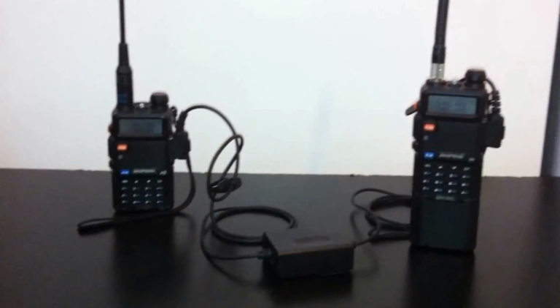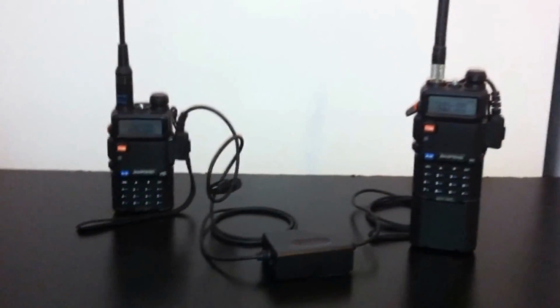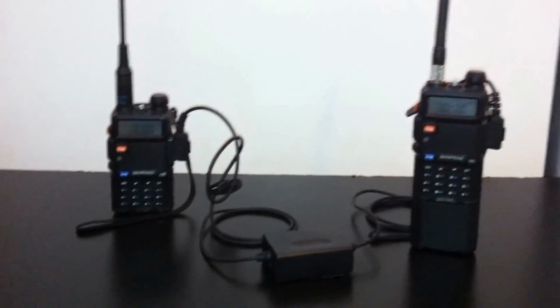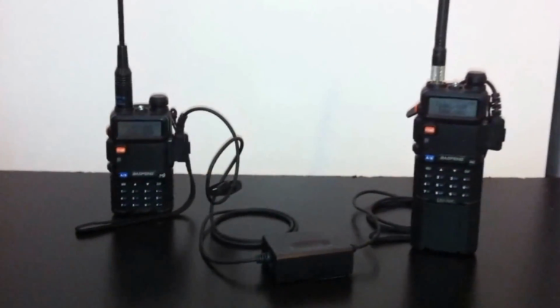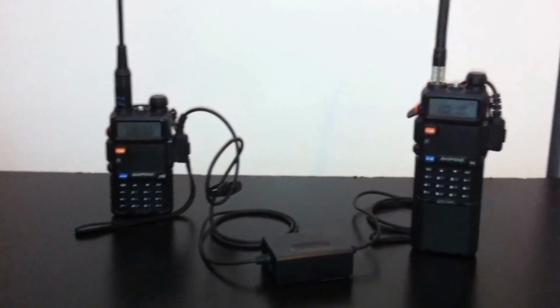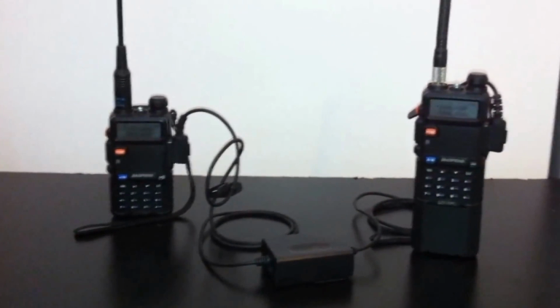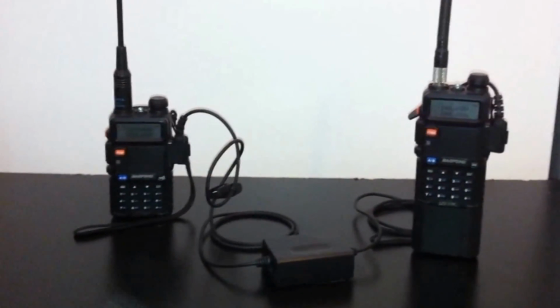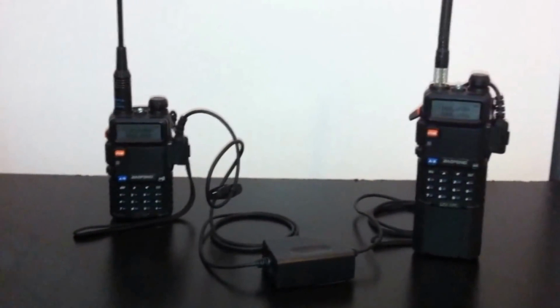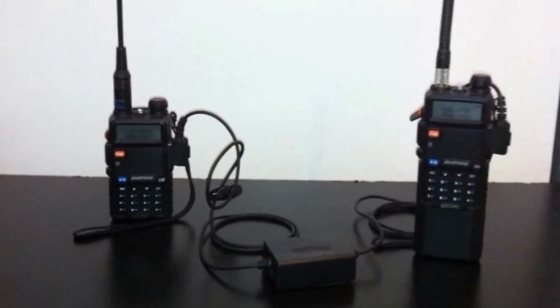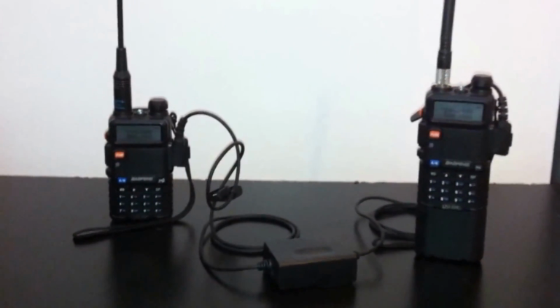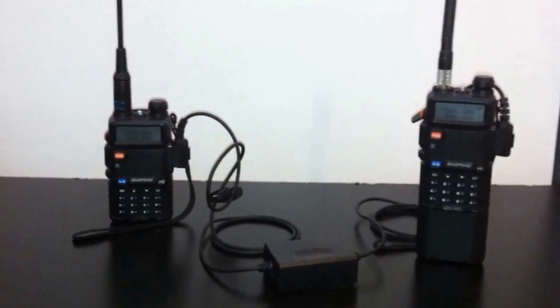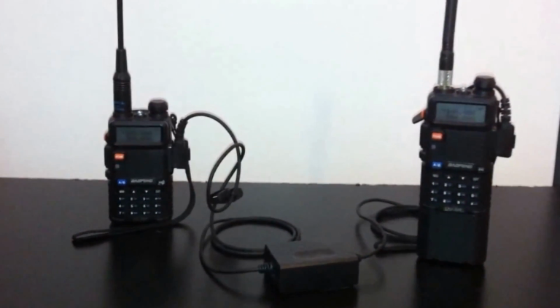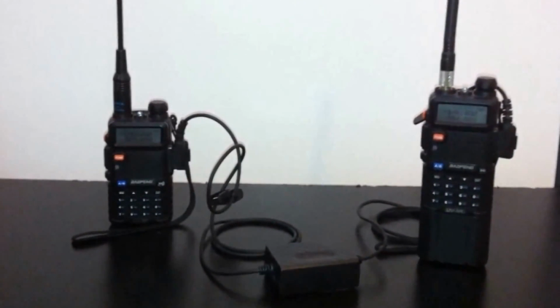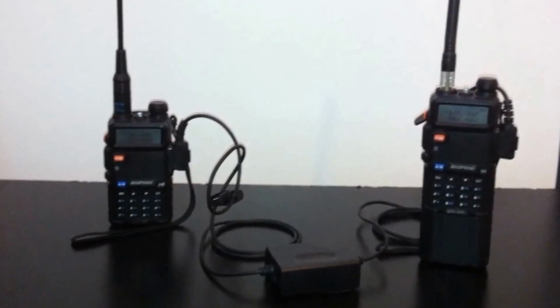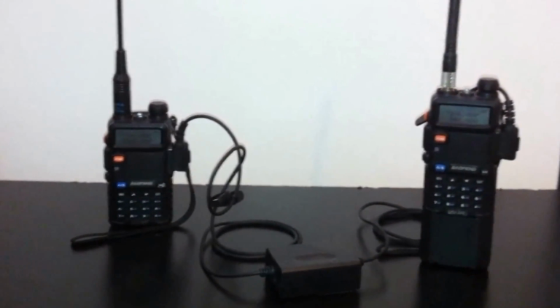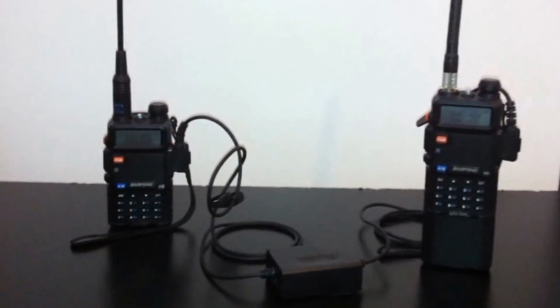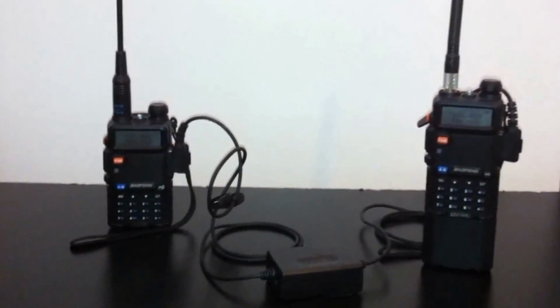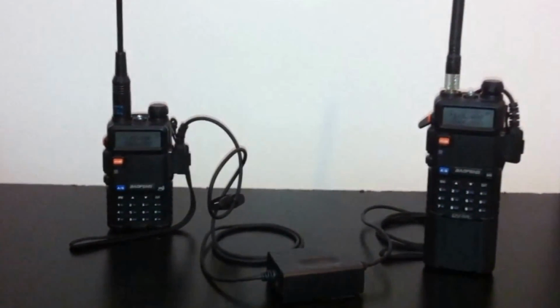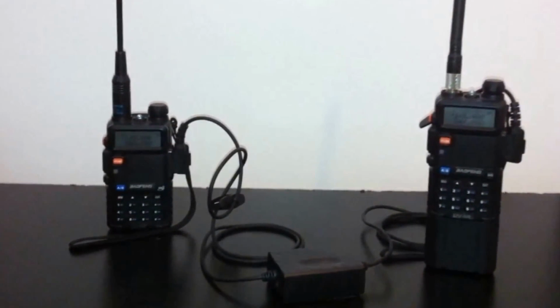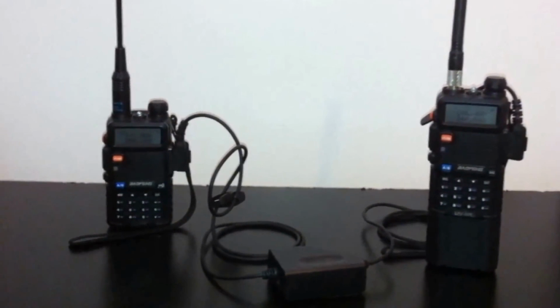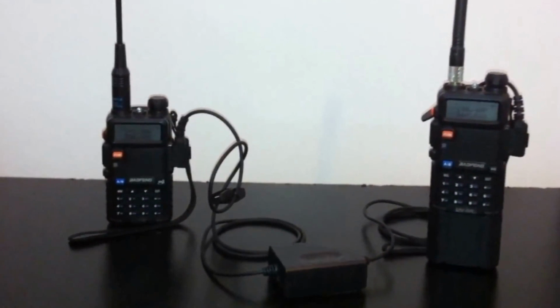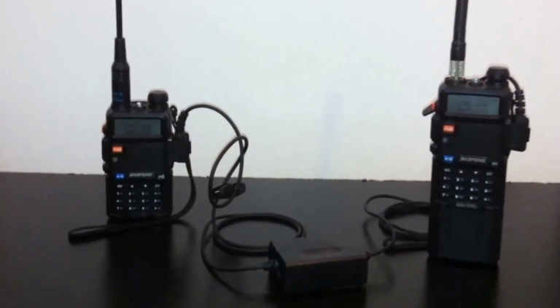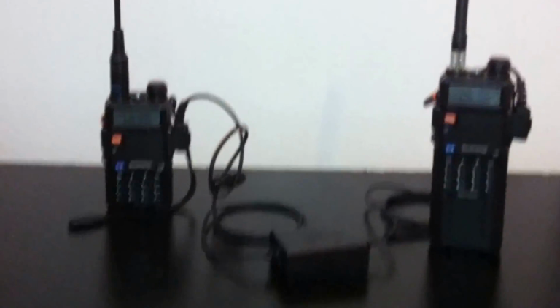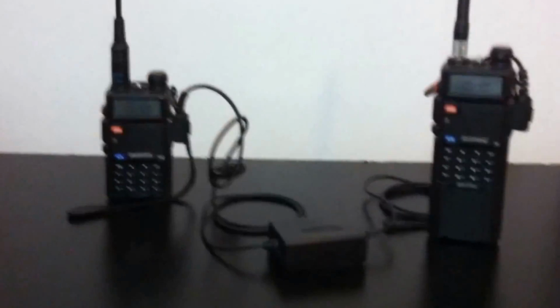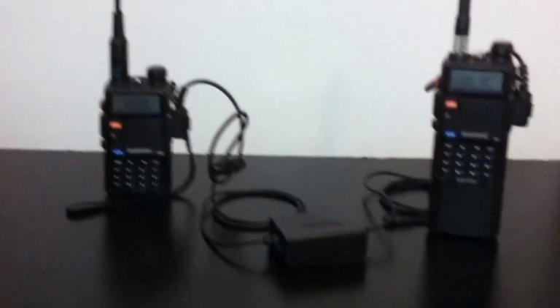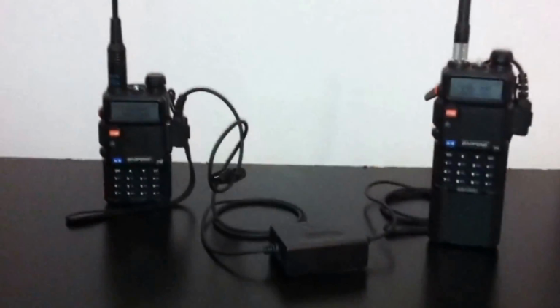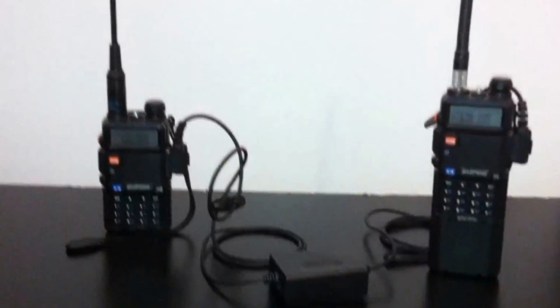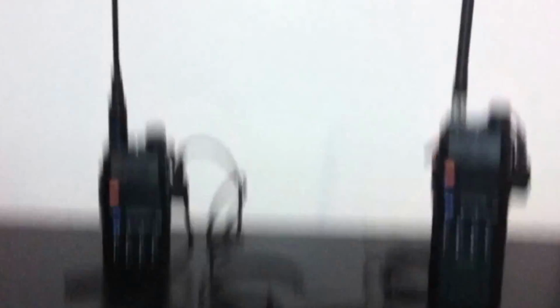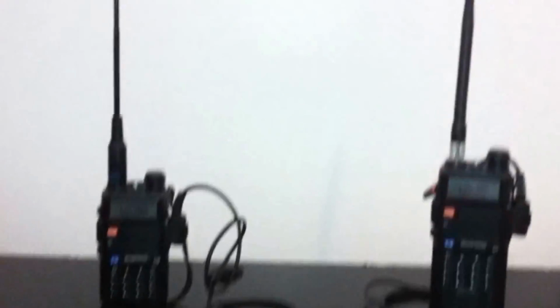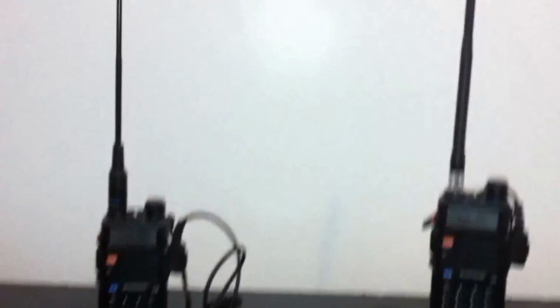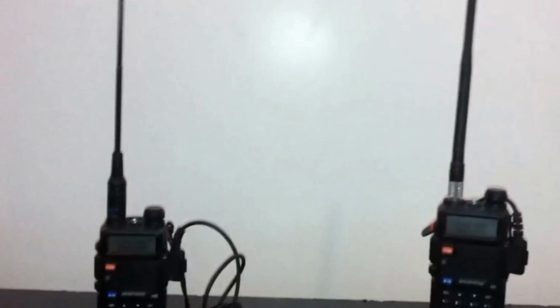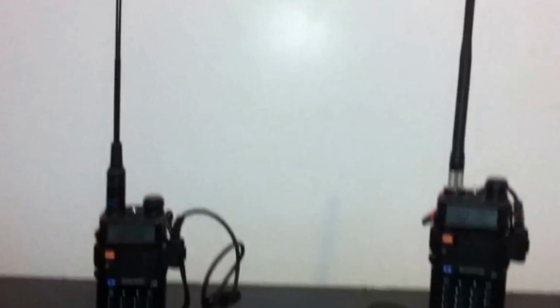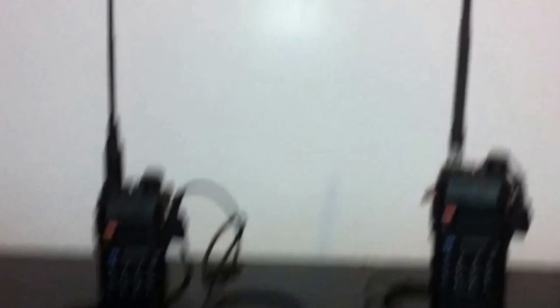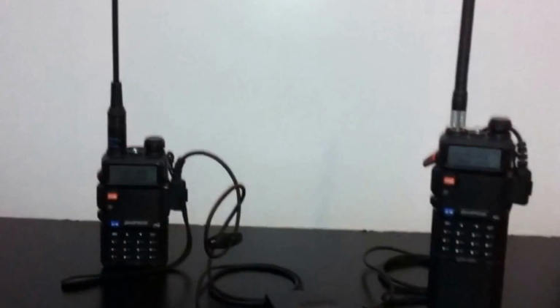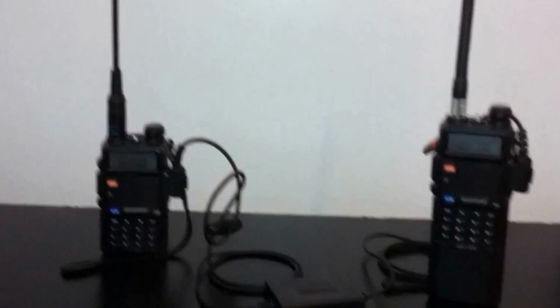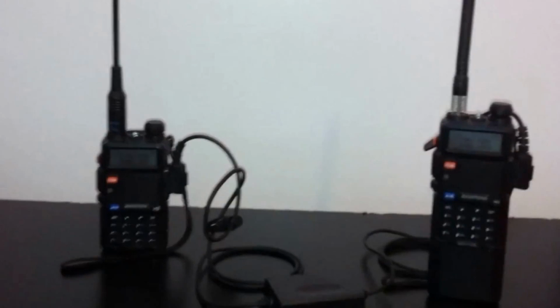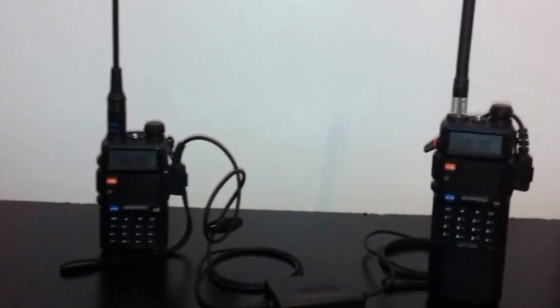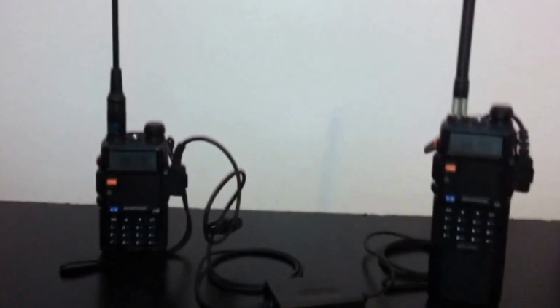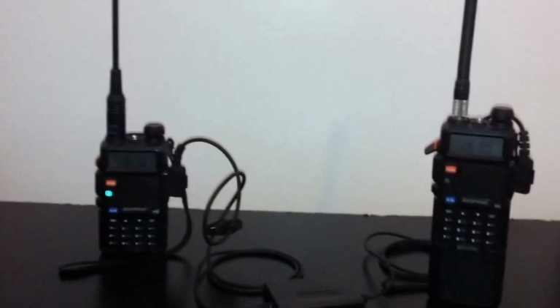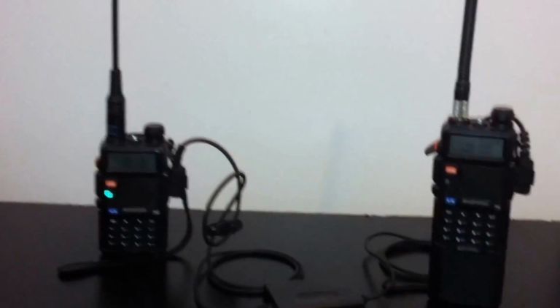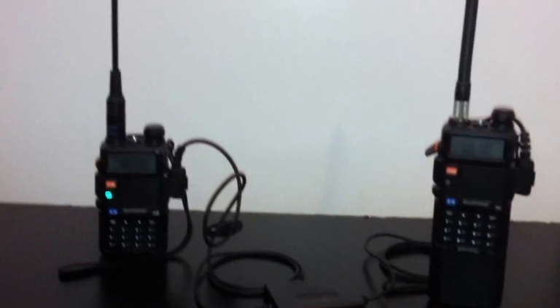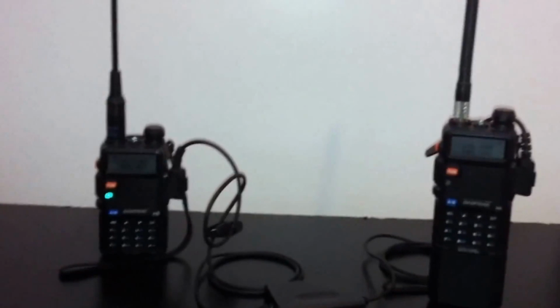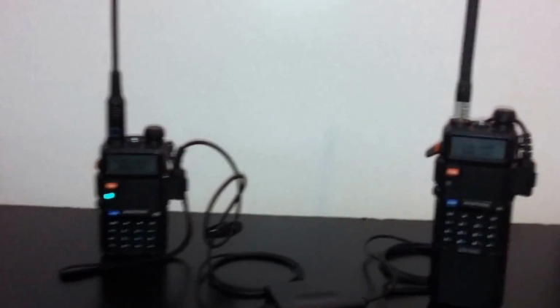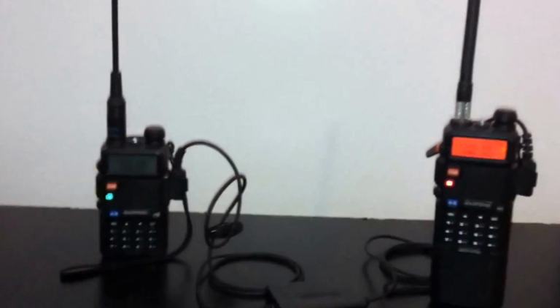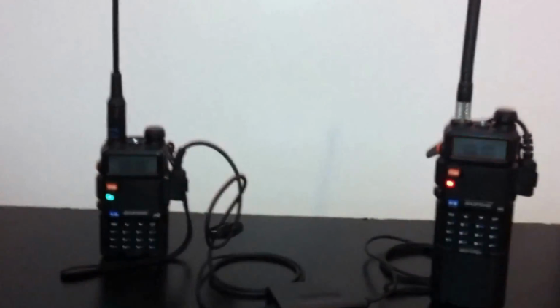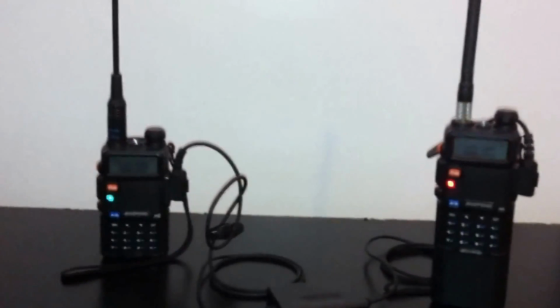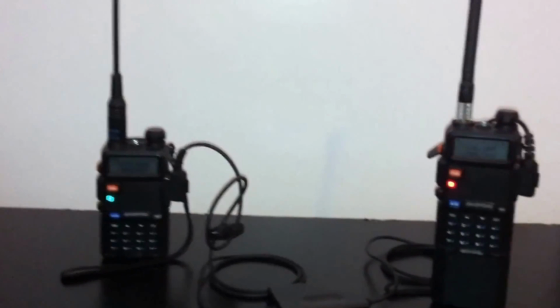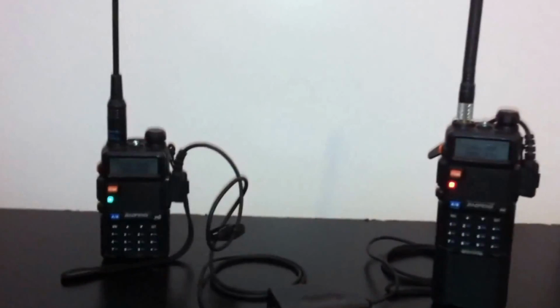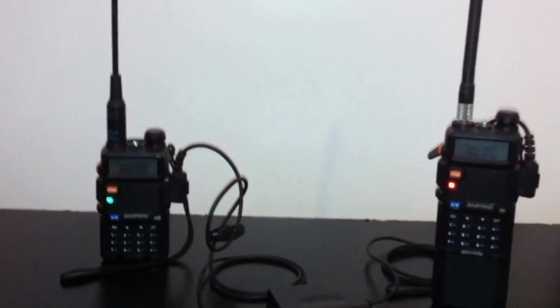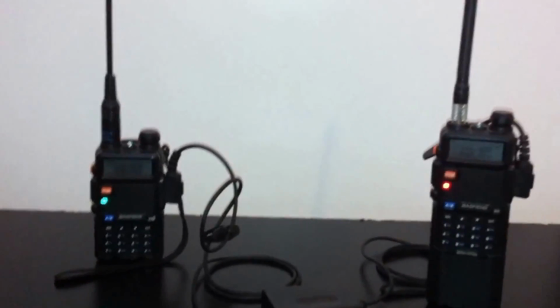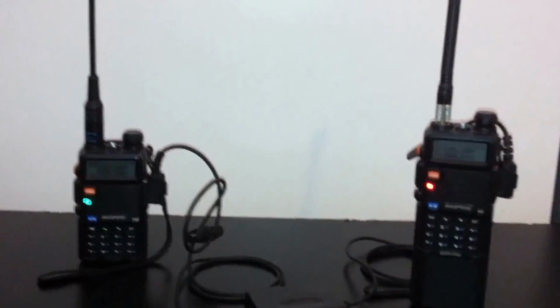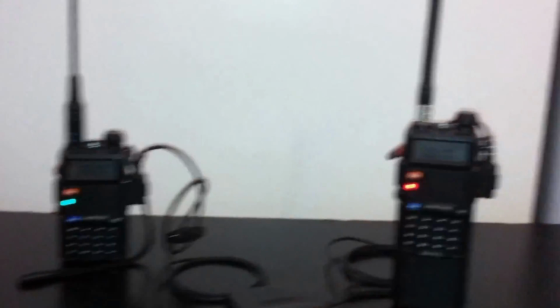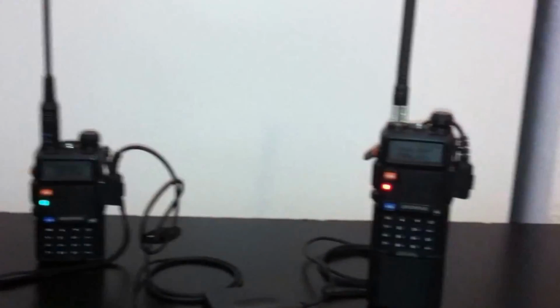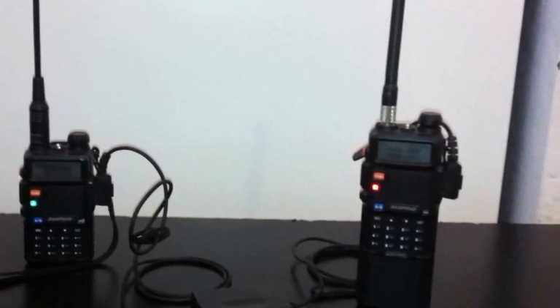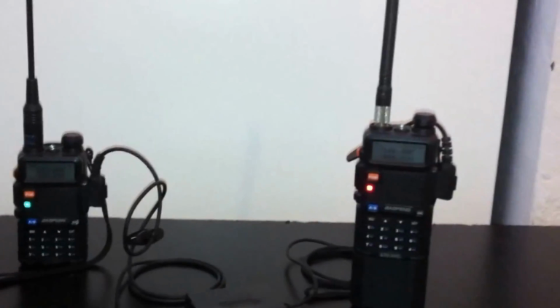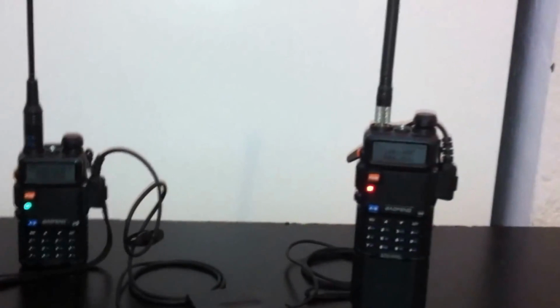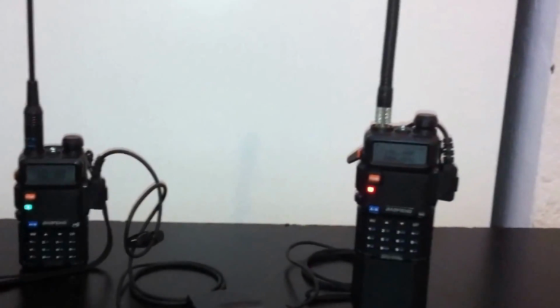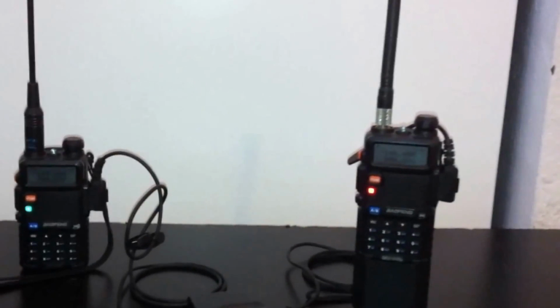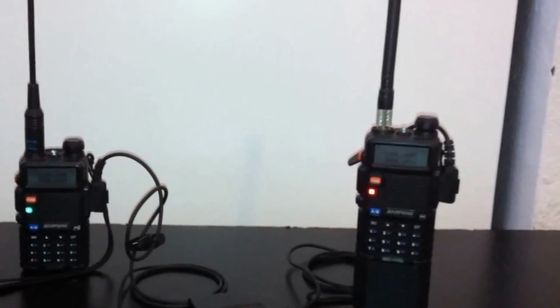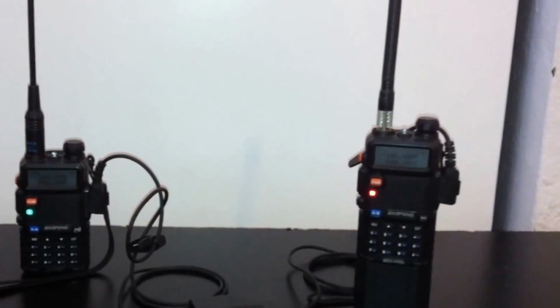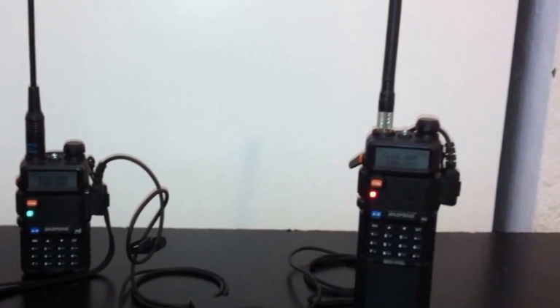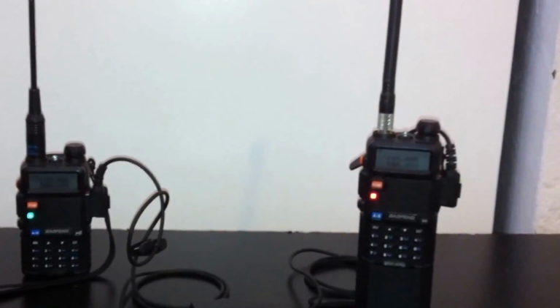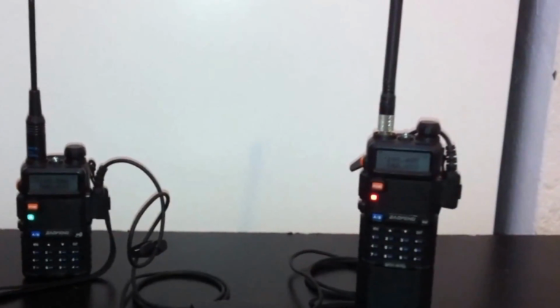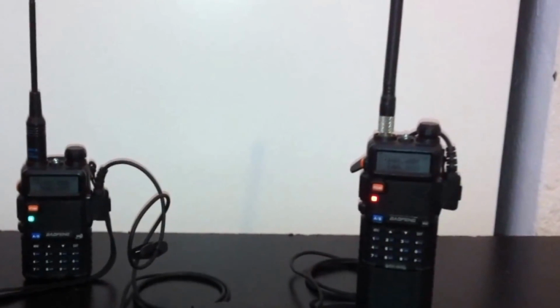I hope this answered any questions and made things easier for you. 73, this is KJ4YZI.